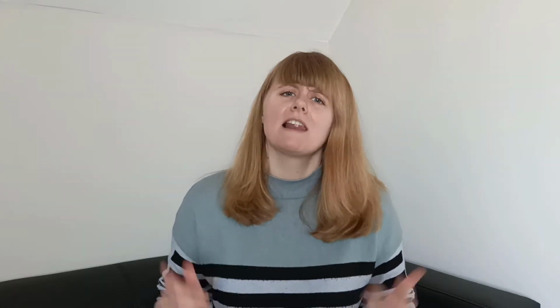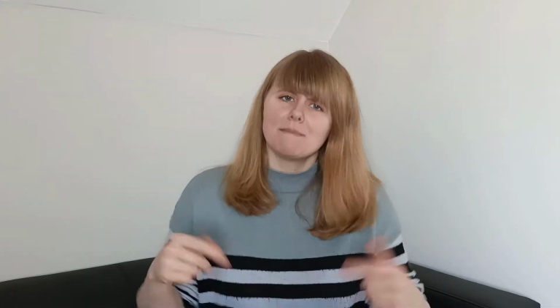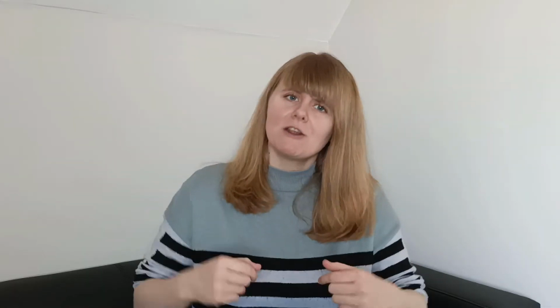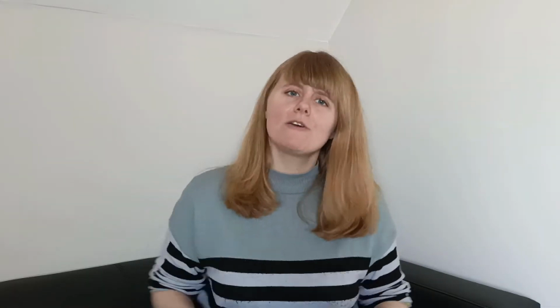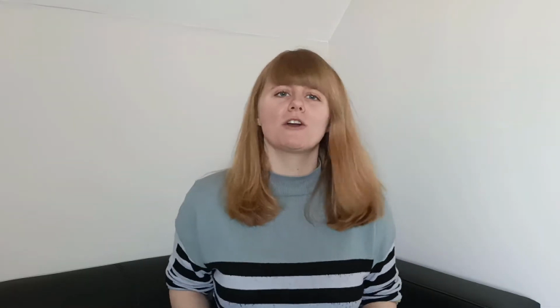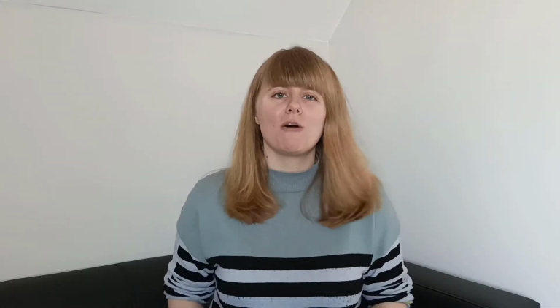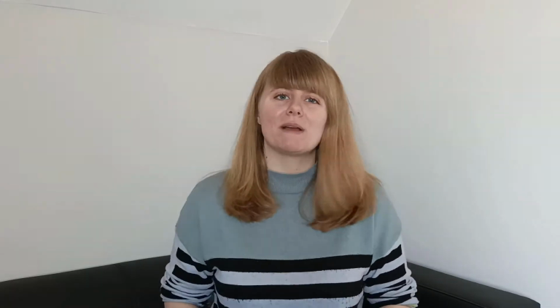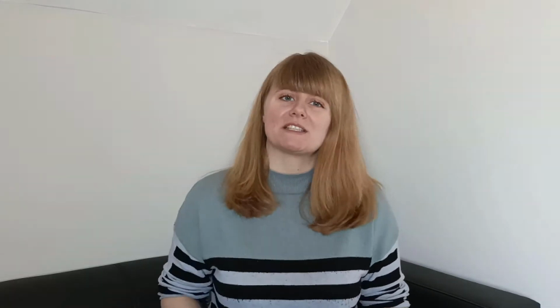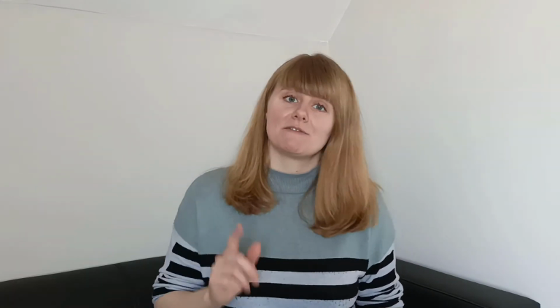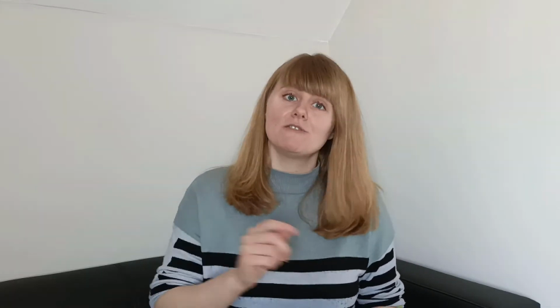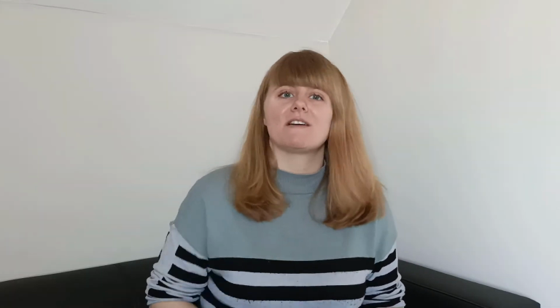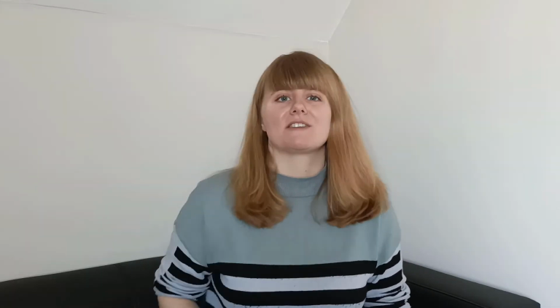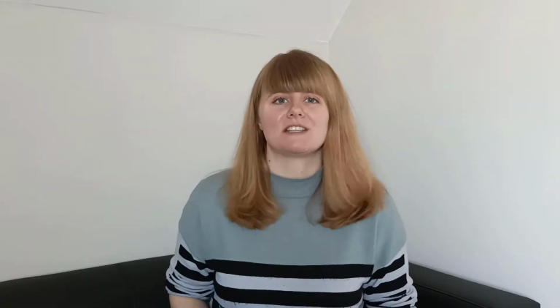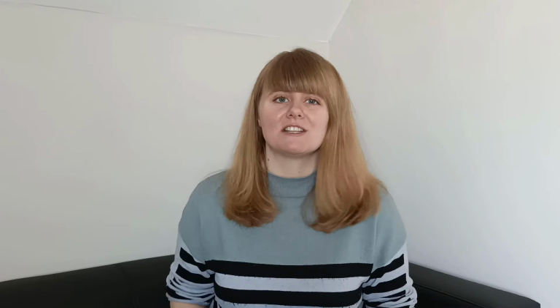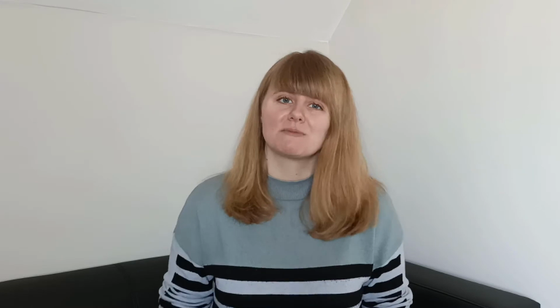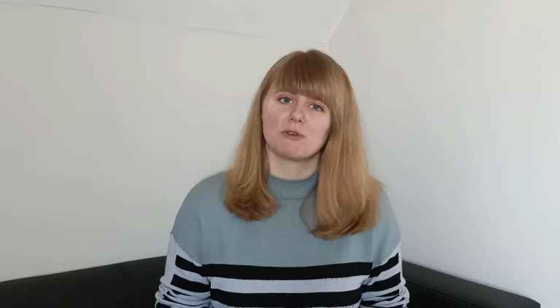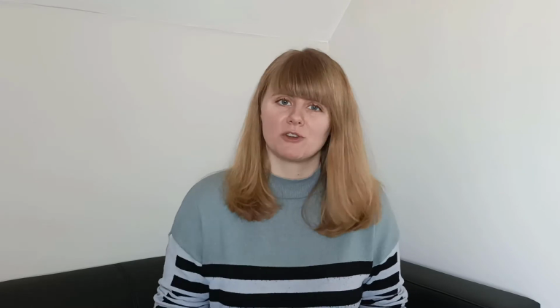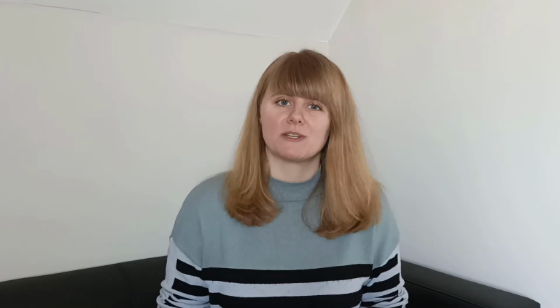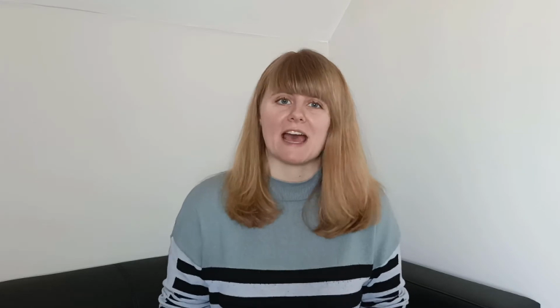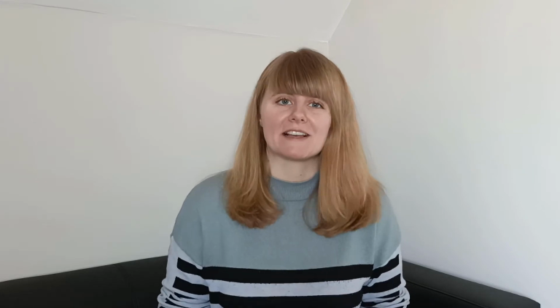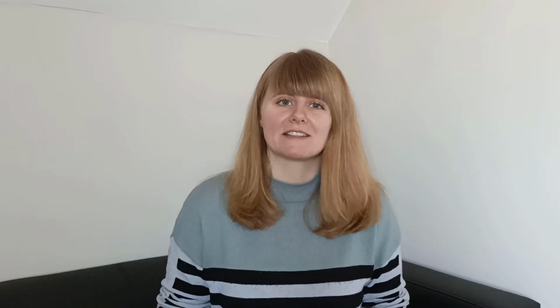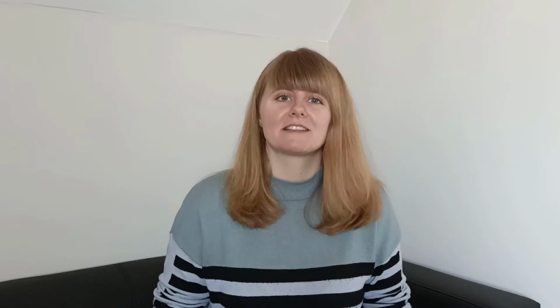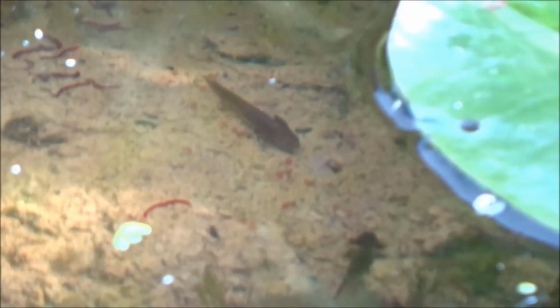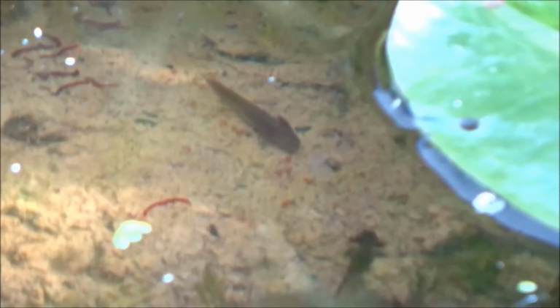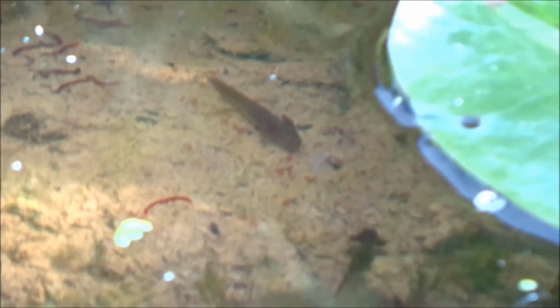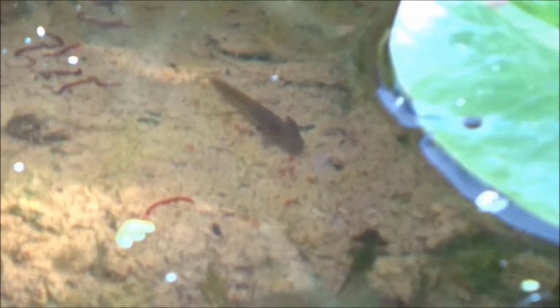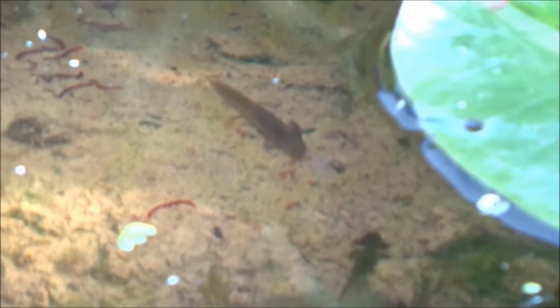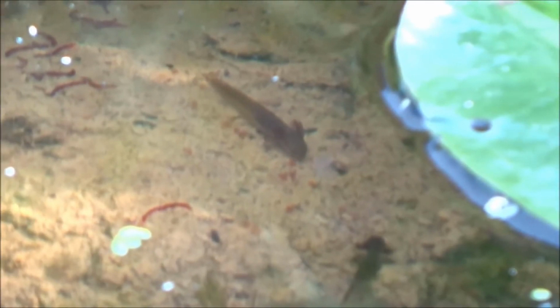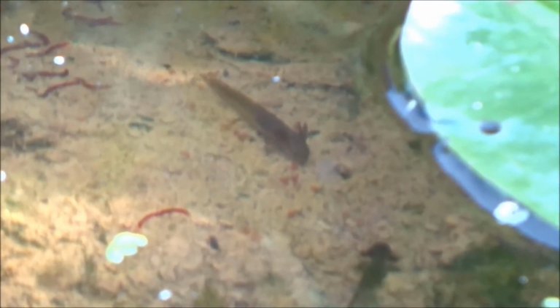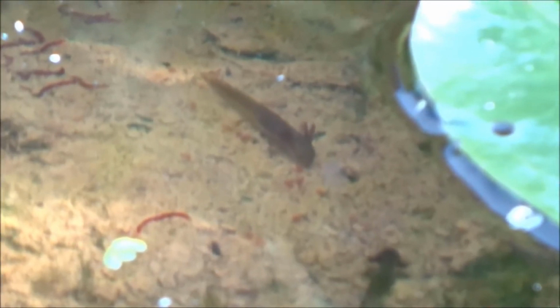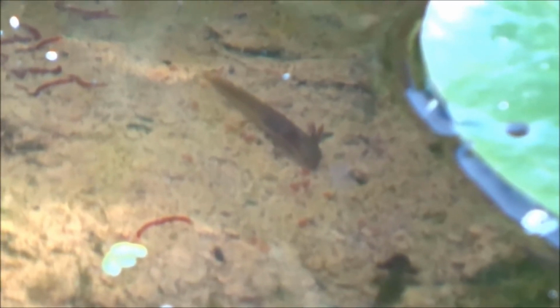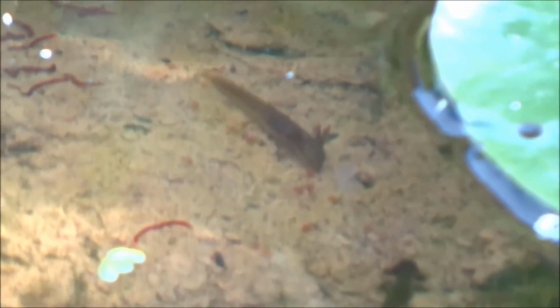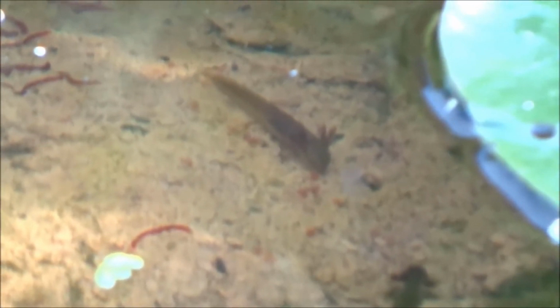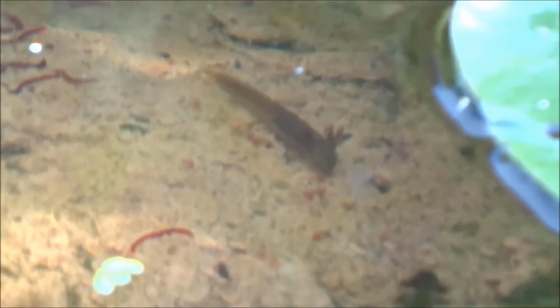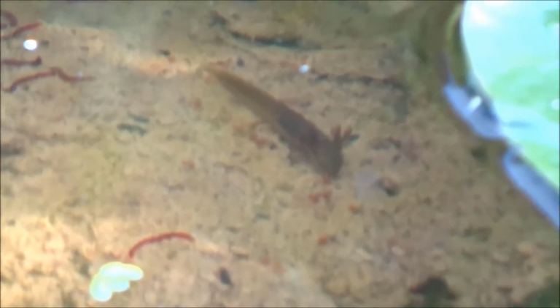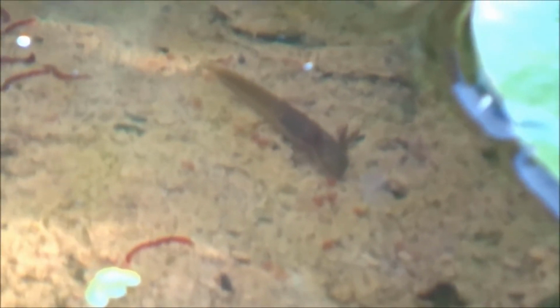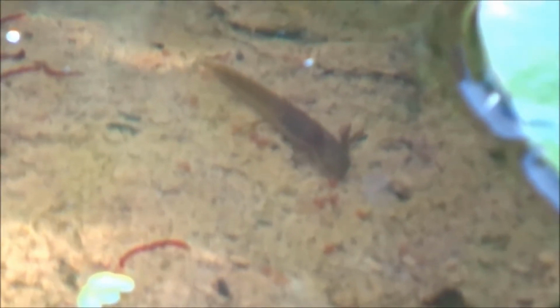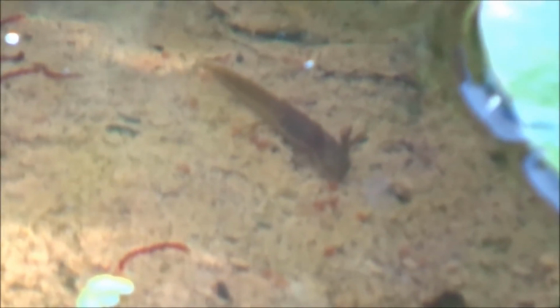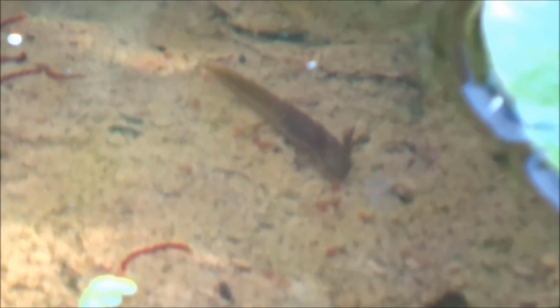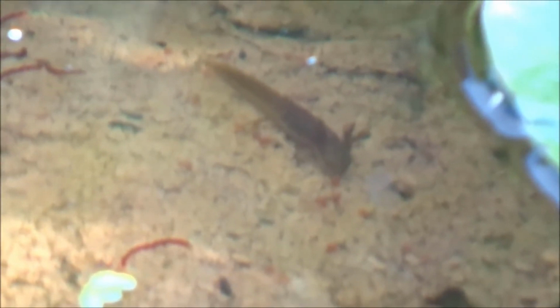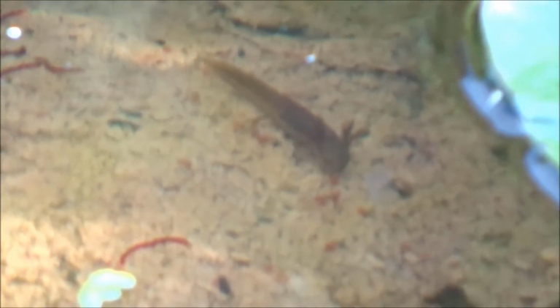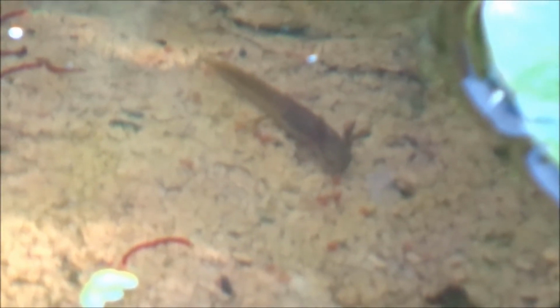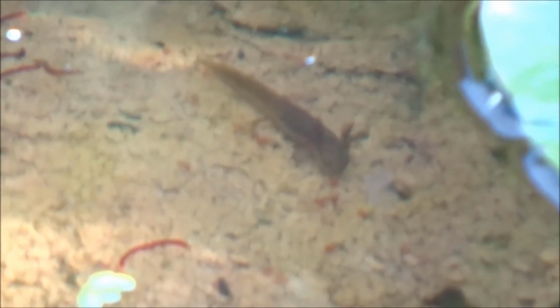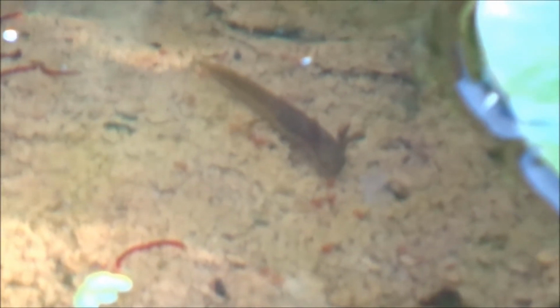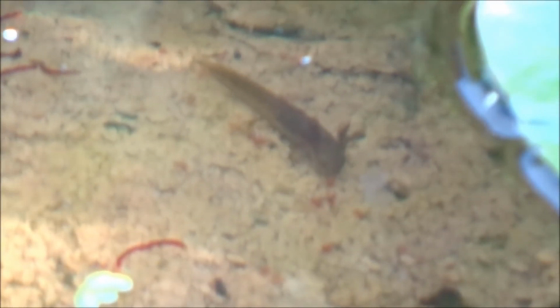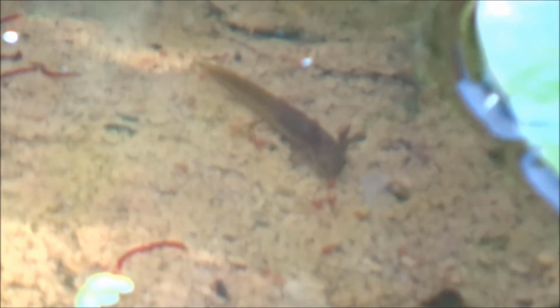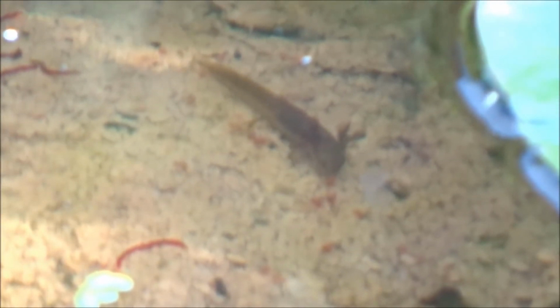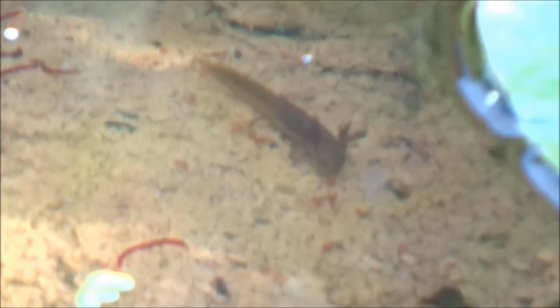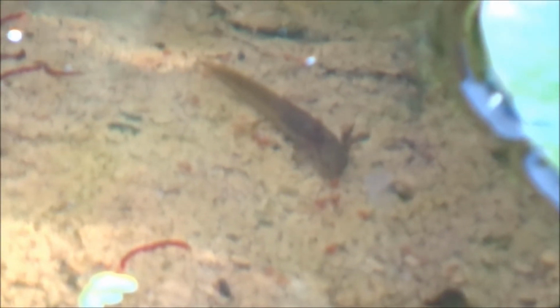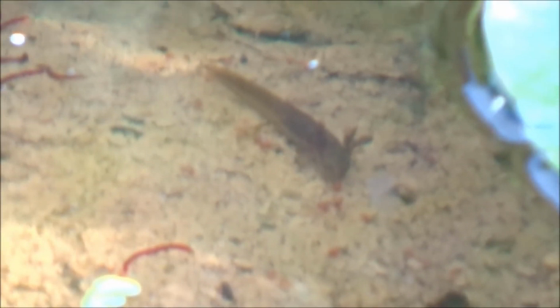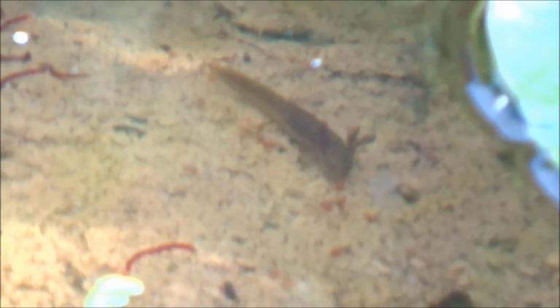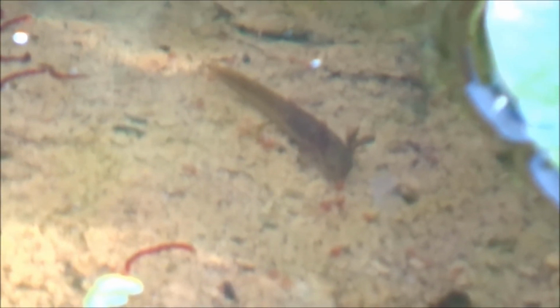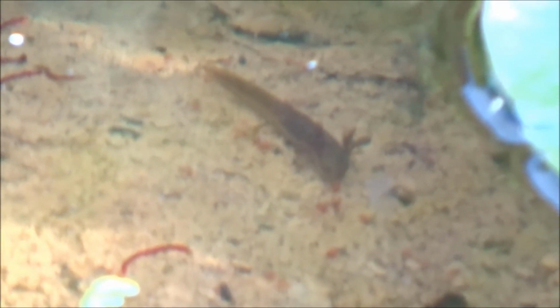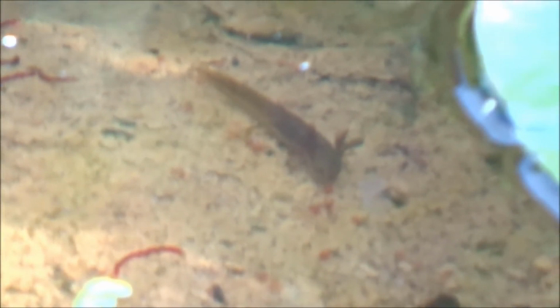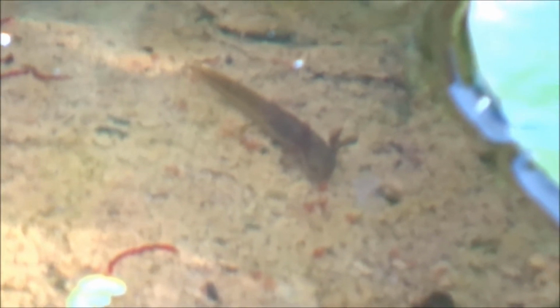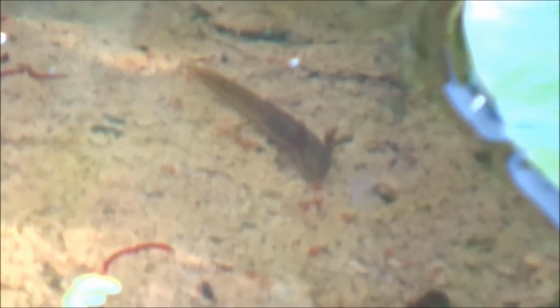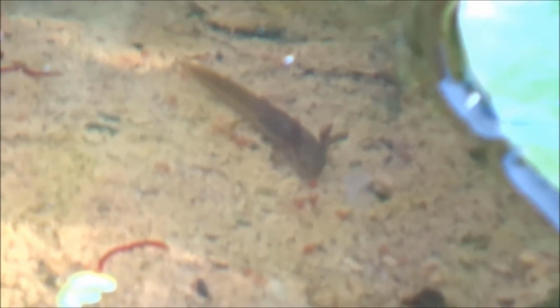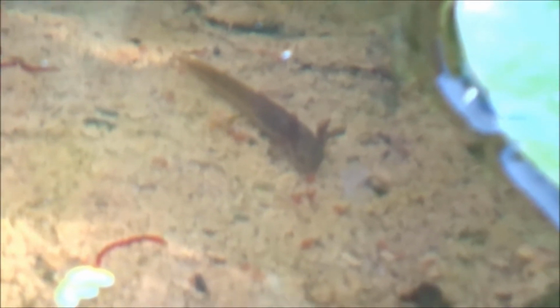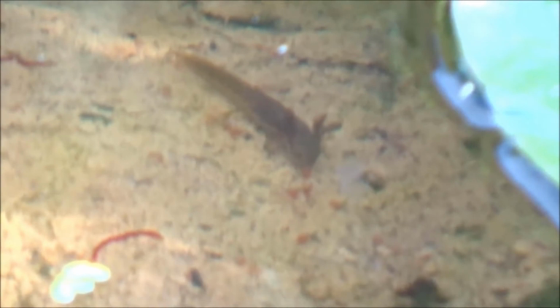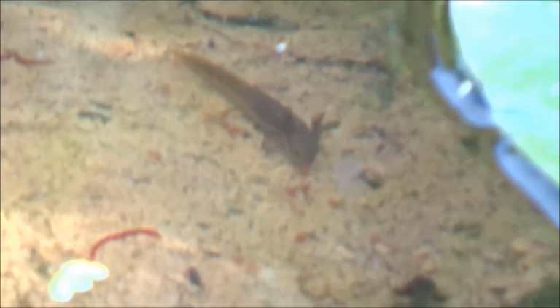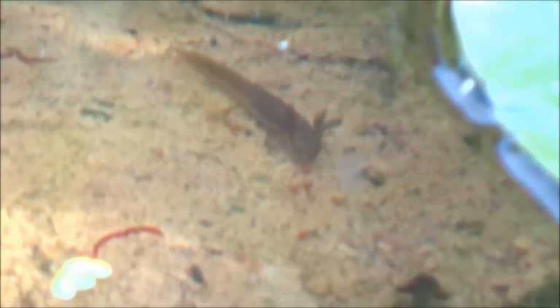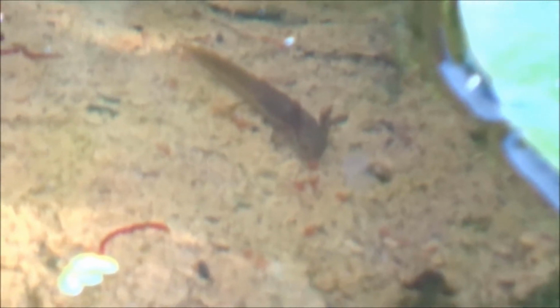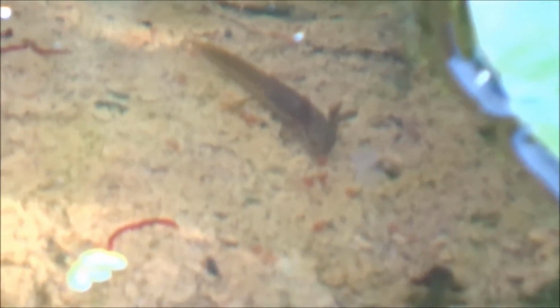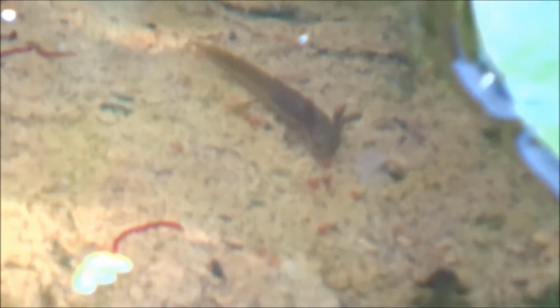These greyish coloured eggs are each surrounded by a 3mm wide capsule of translucent jelly. Let me know in the comments if you've ever seen smooth newt eggs. Depending on the weather, in the next 2-4 weeks, these eggs hatch into newt larvae.